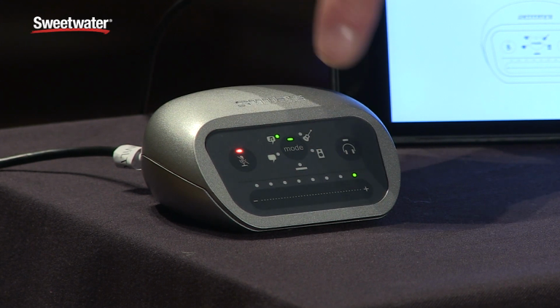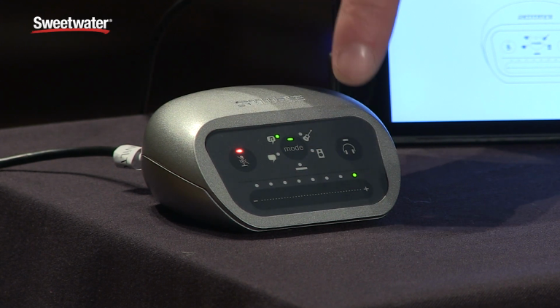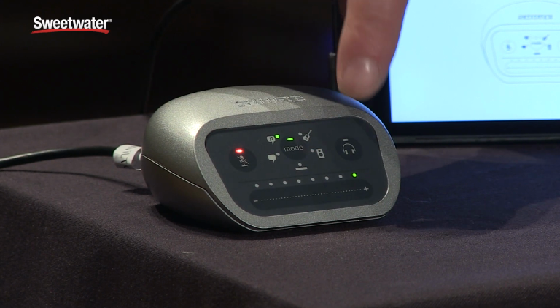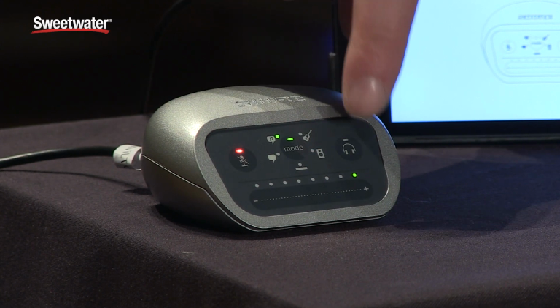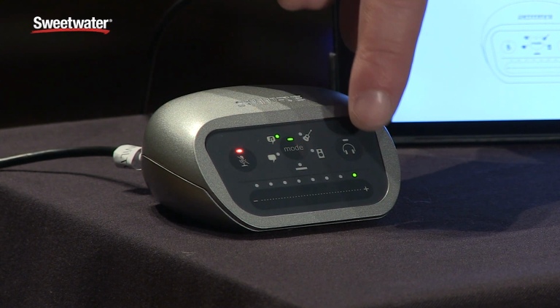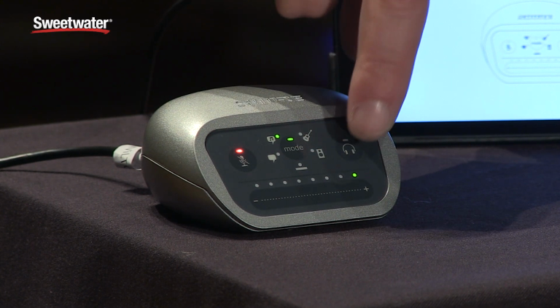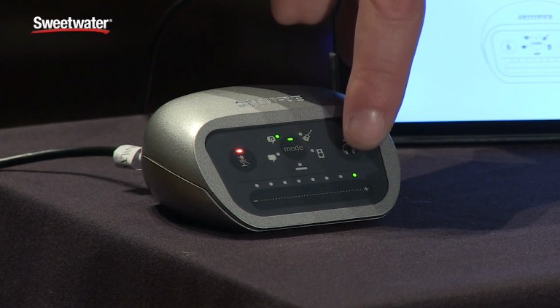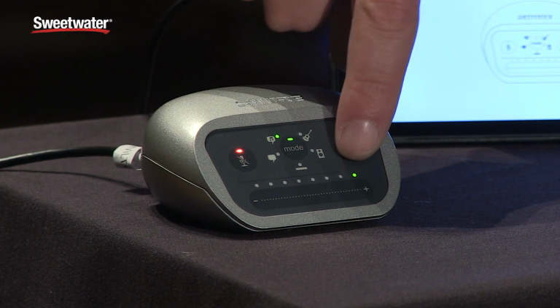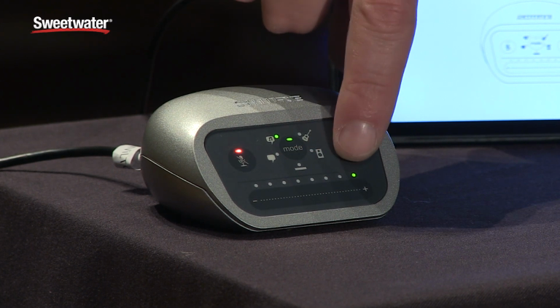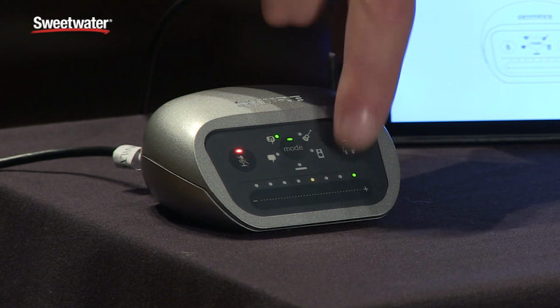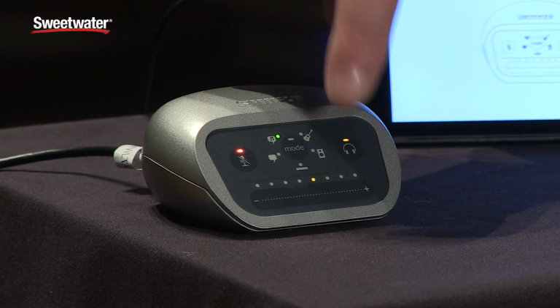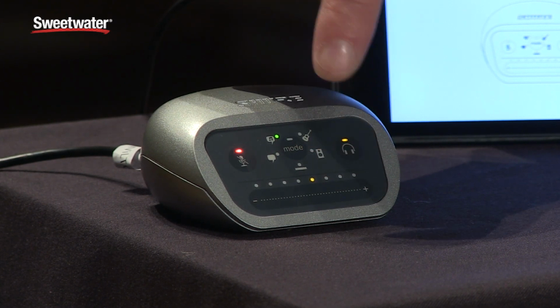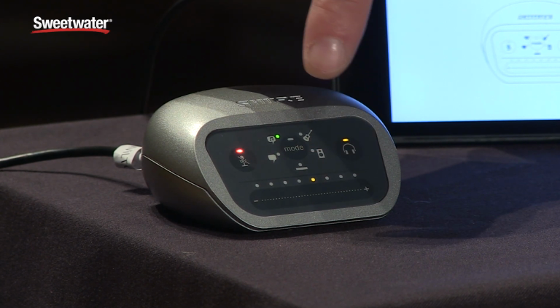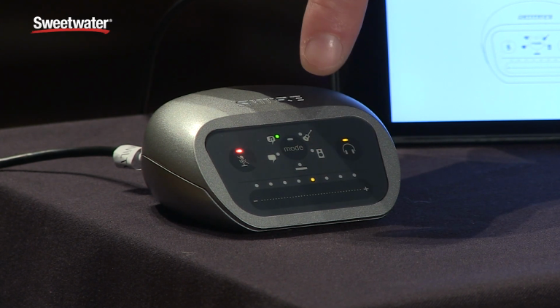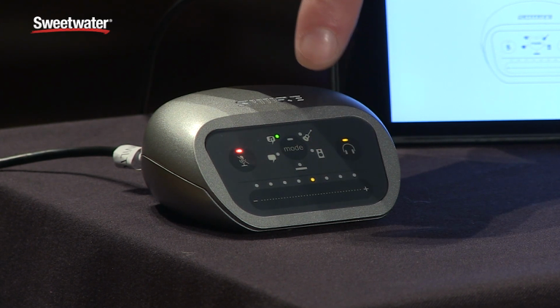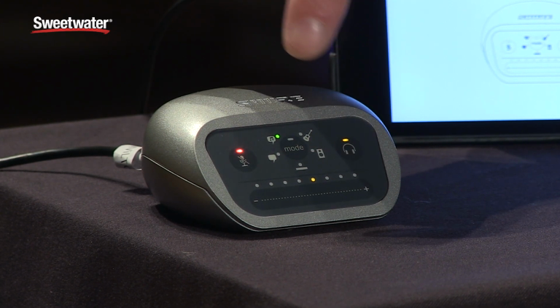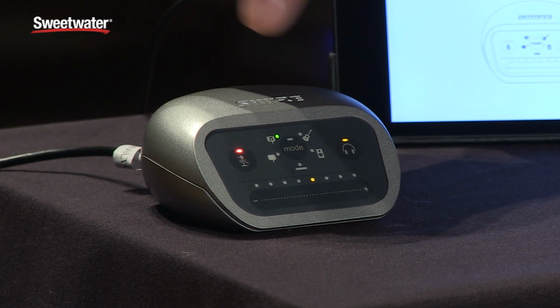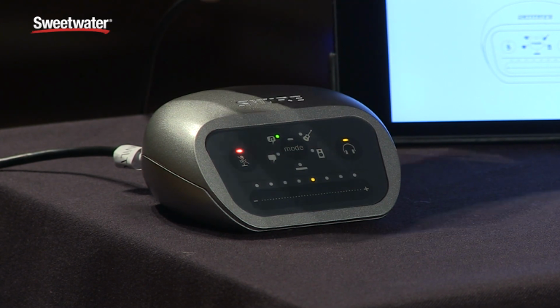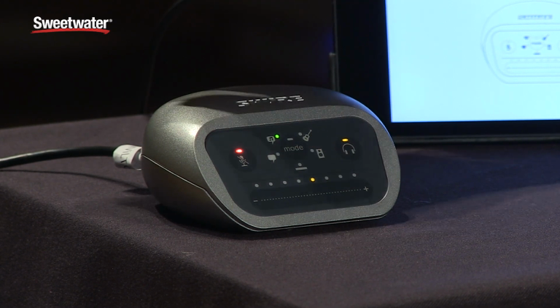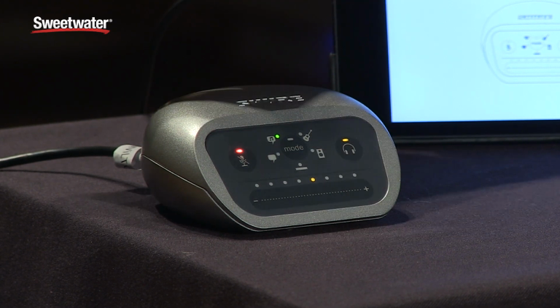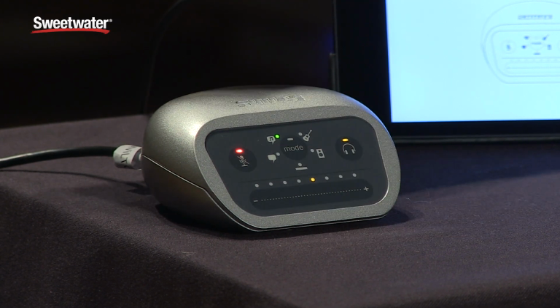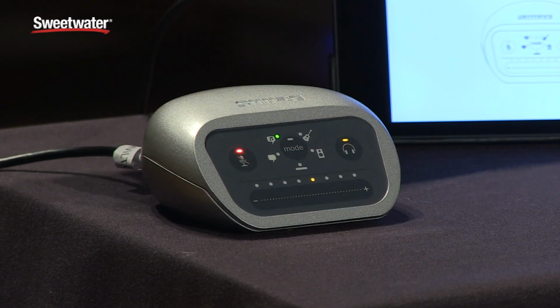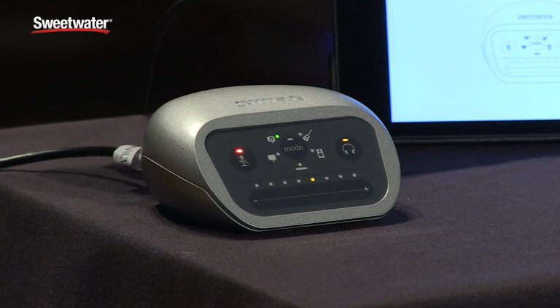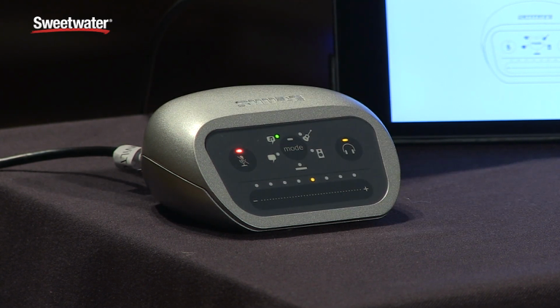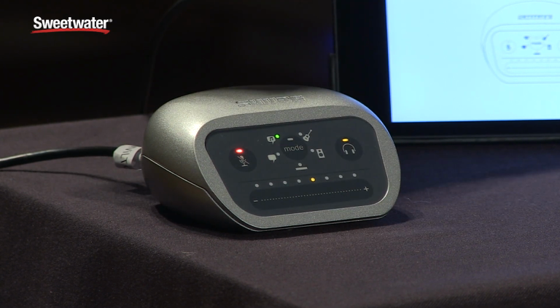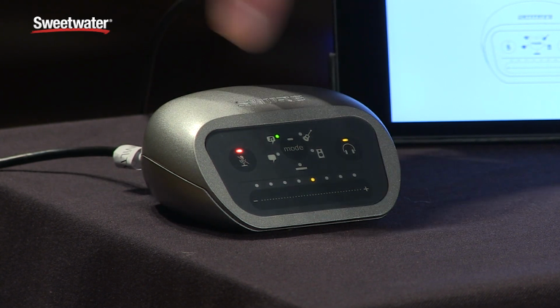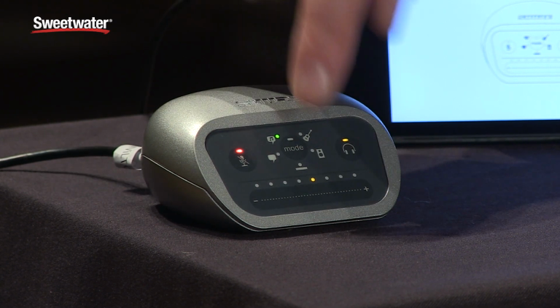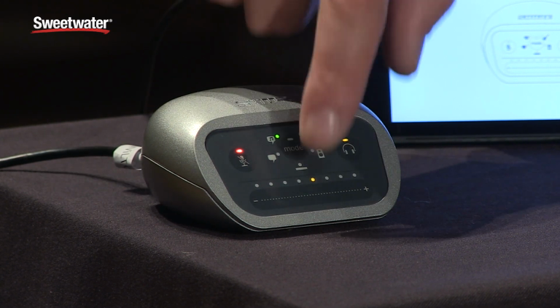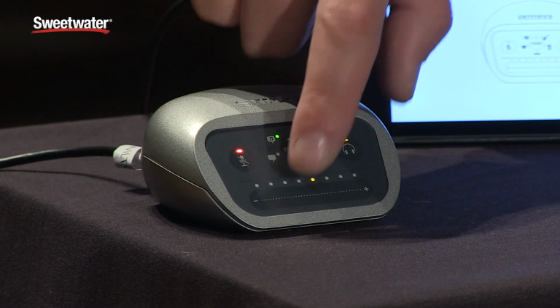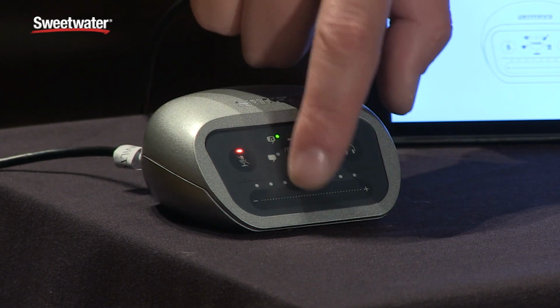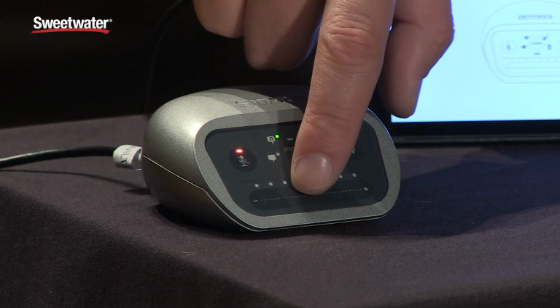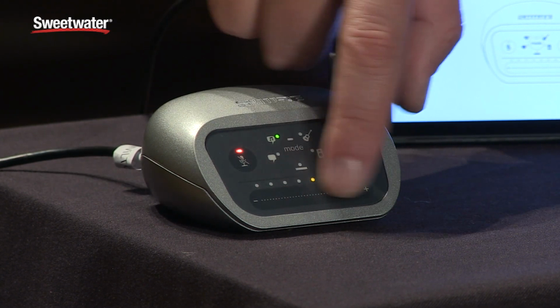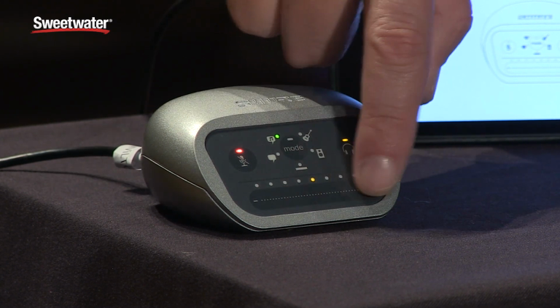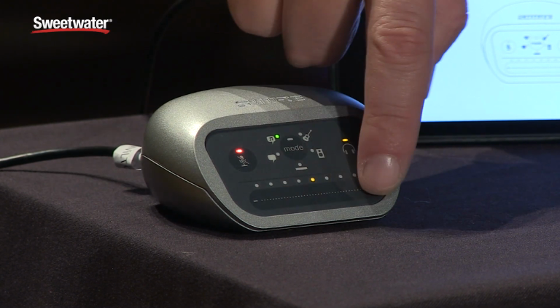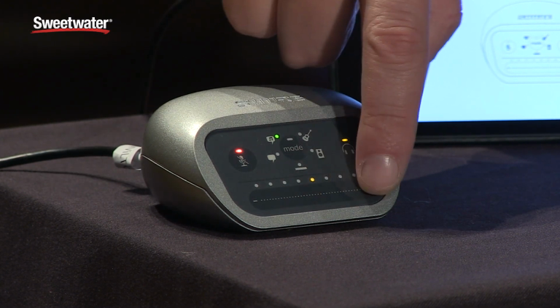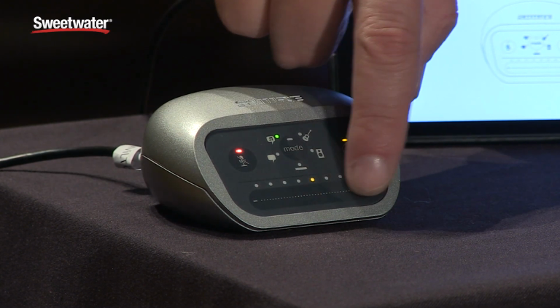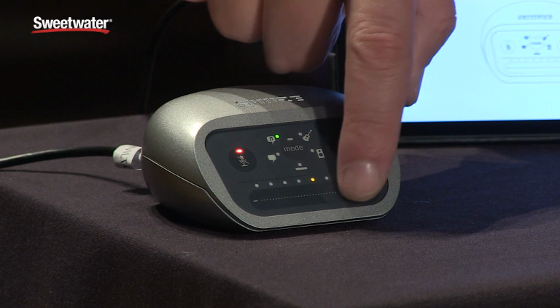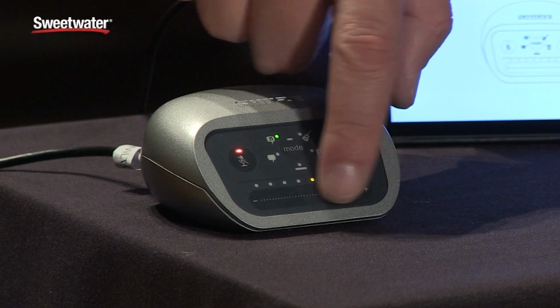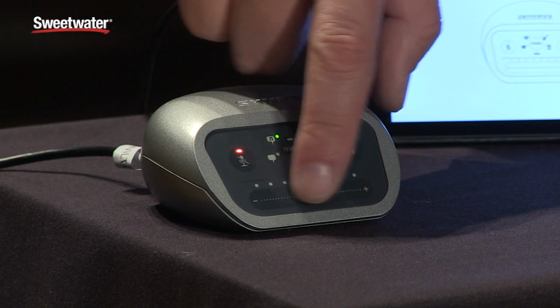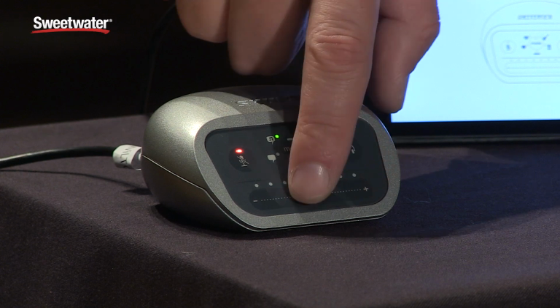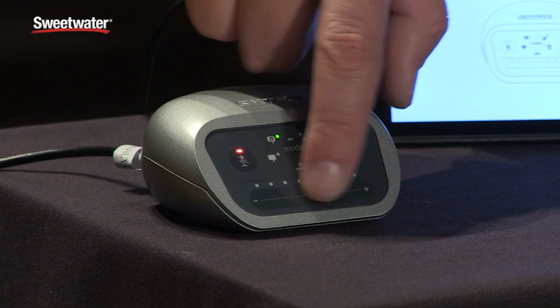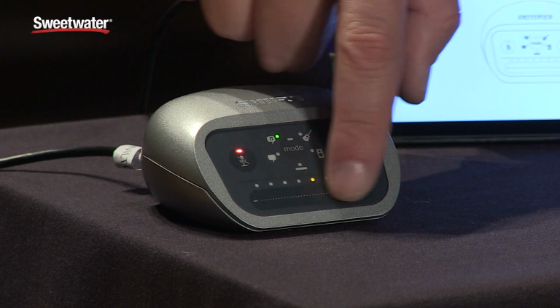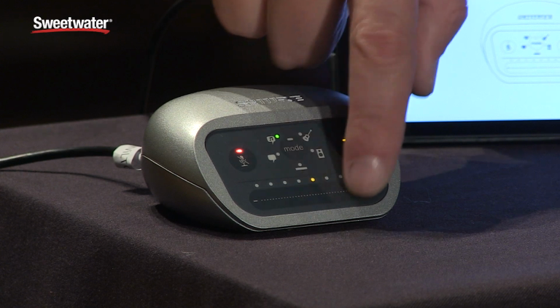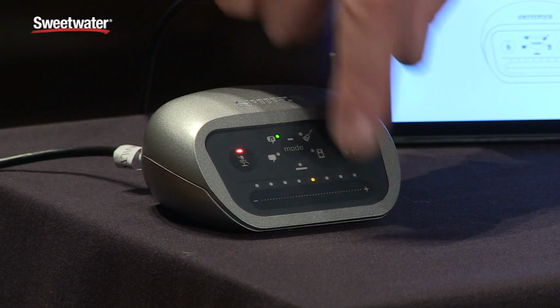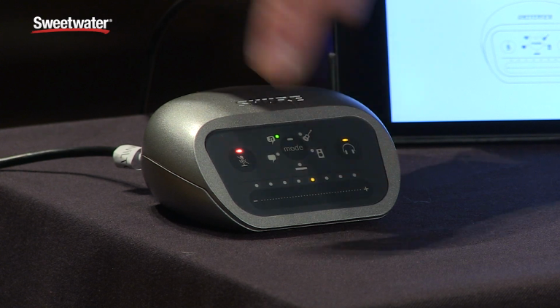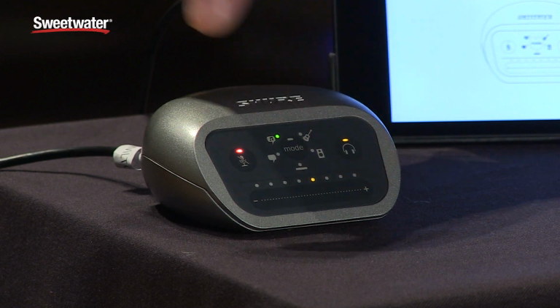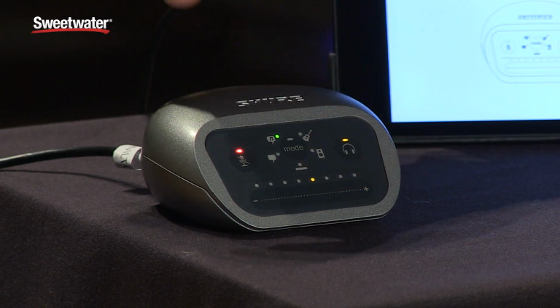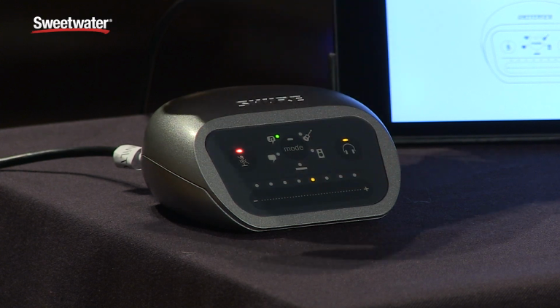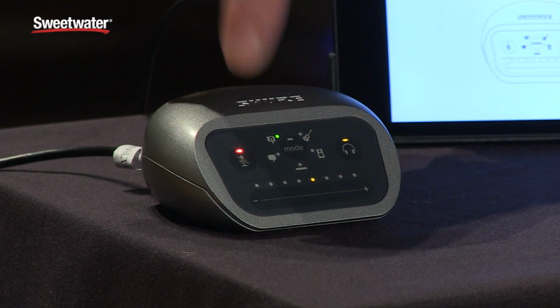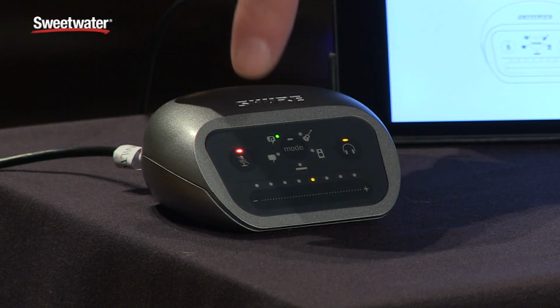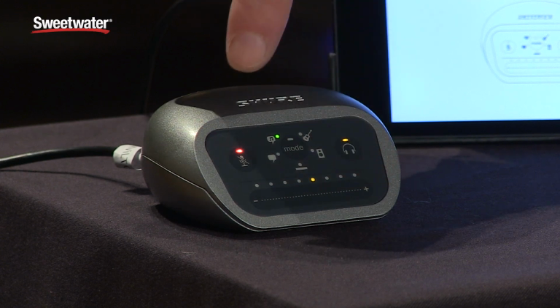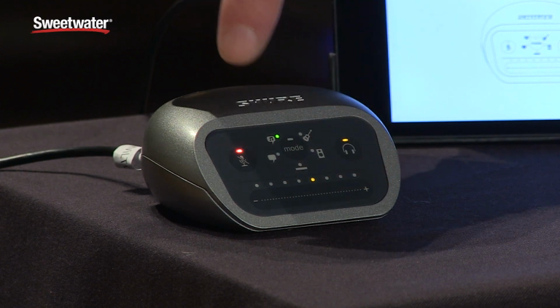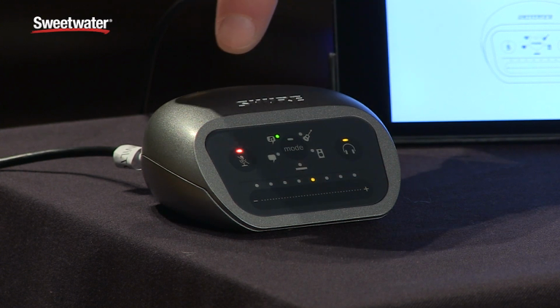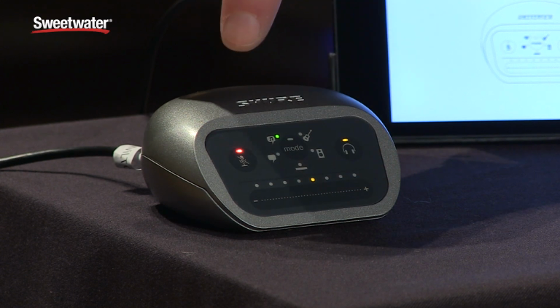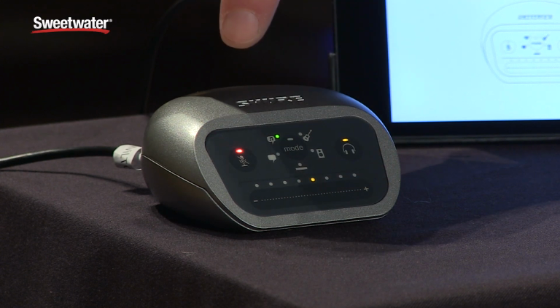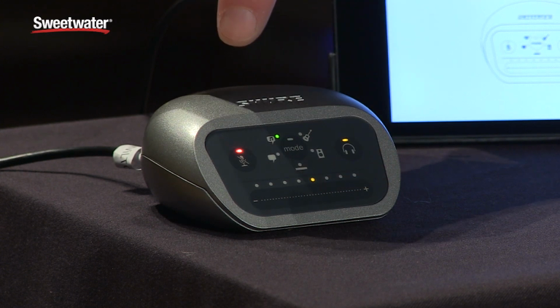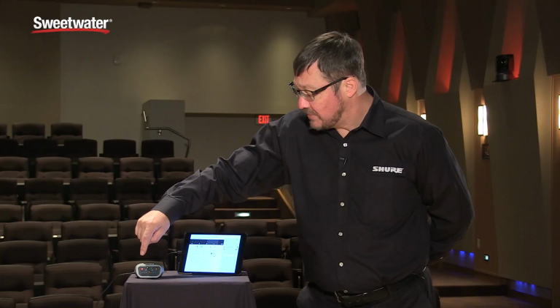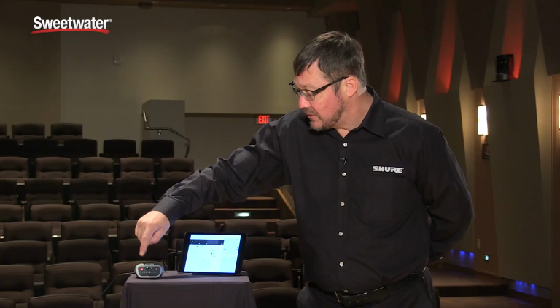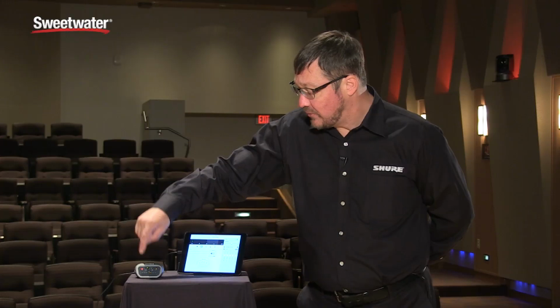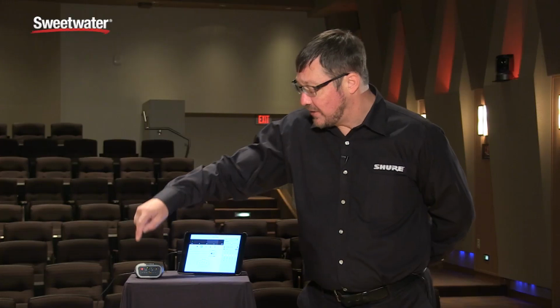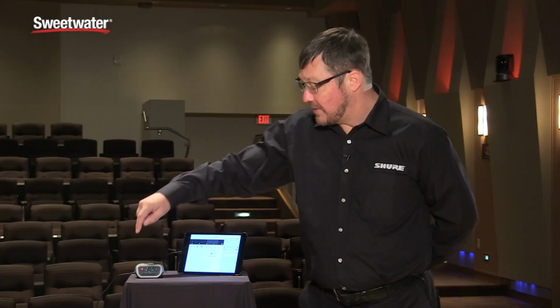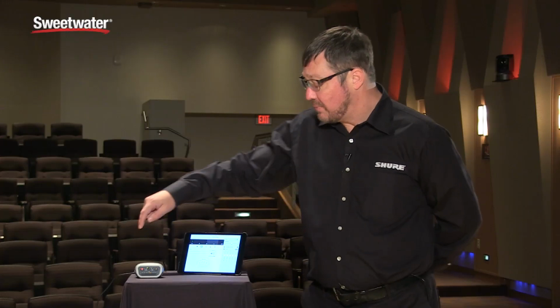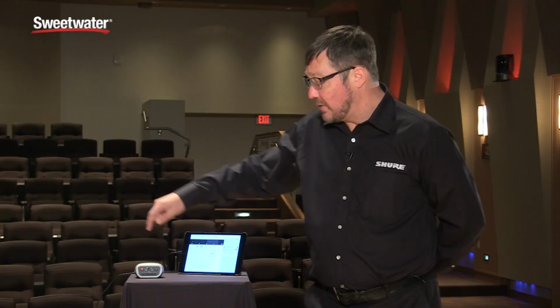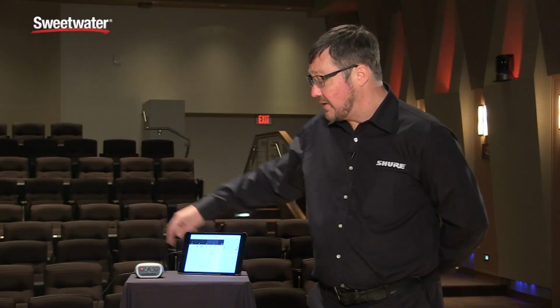In addition to that you can select the headphone and adjust your headphone volume, and it's got a mute switch to mute the input.